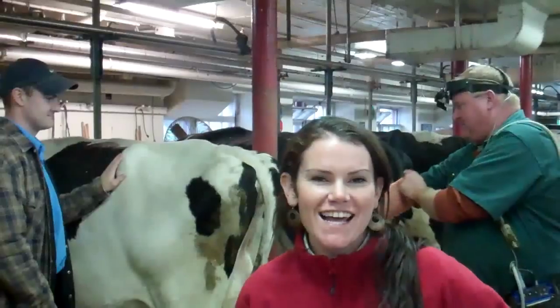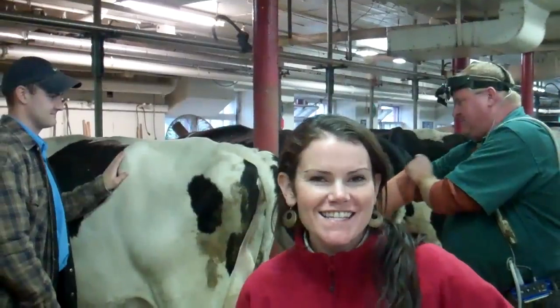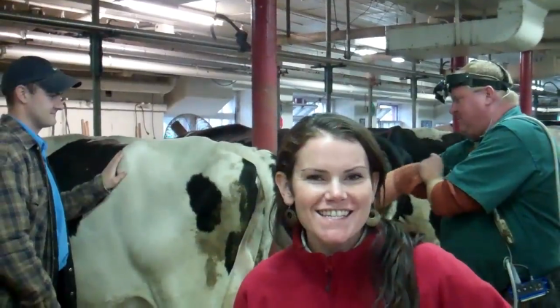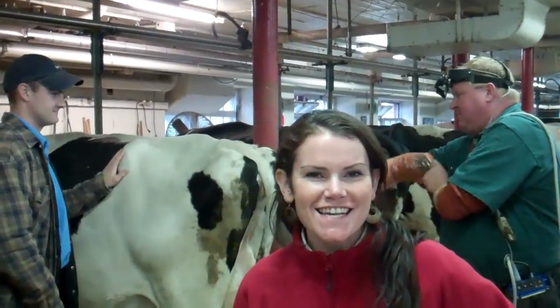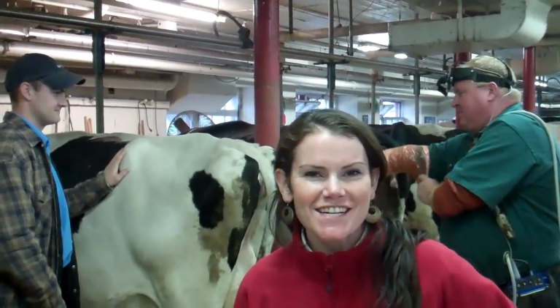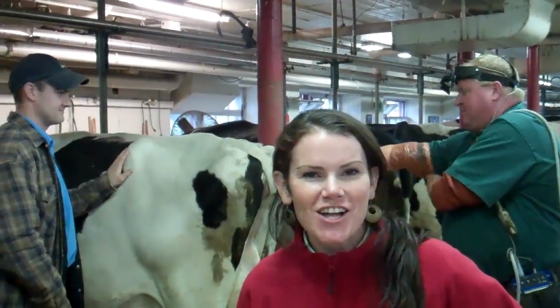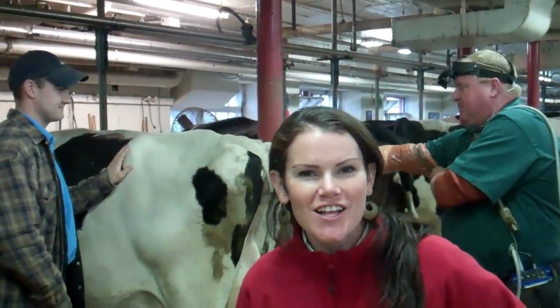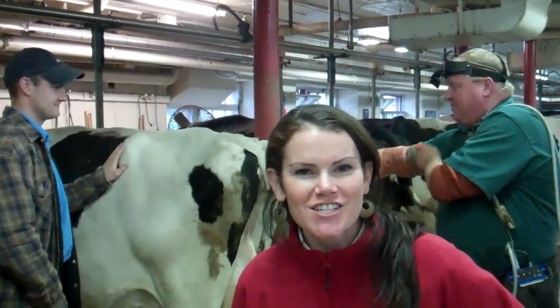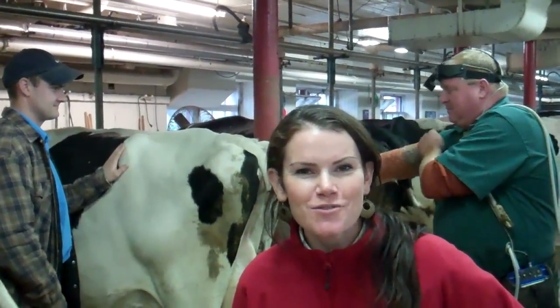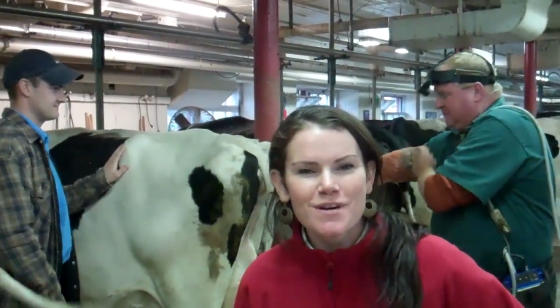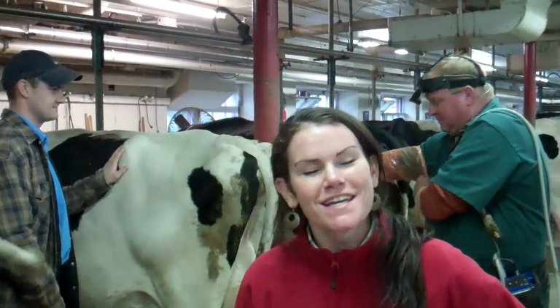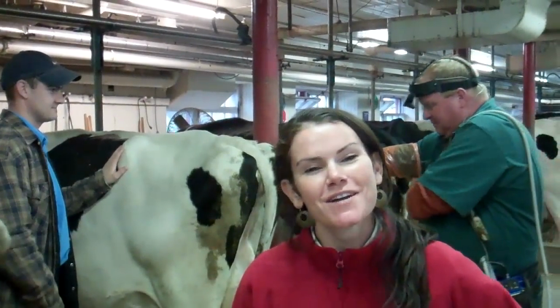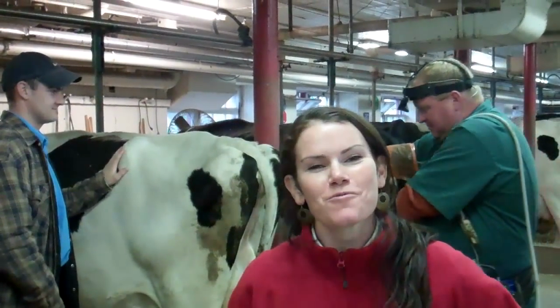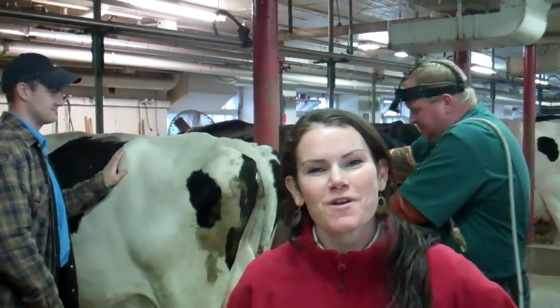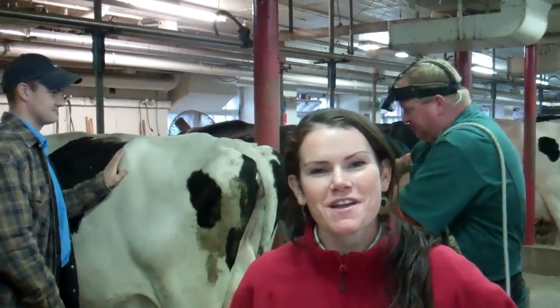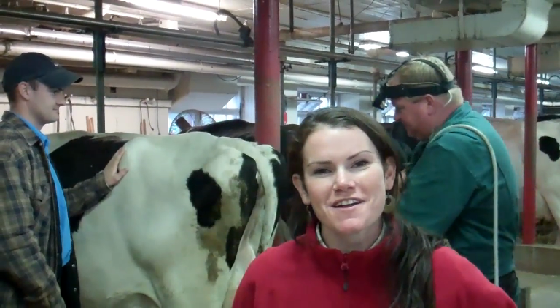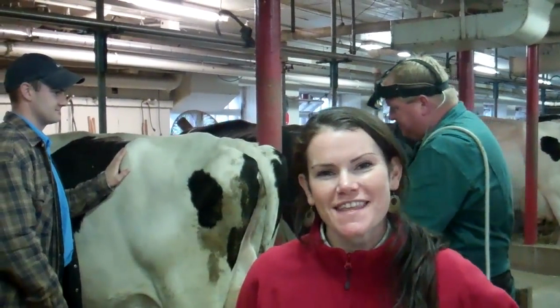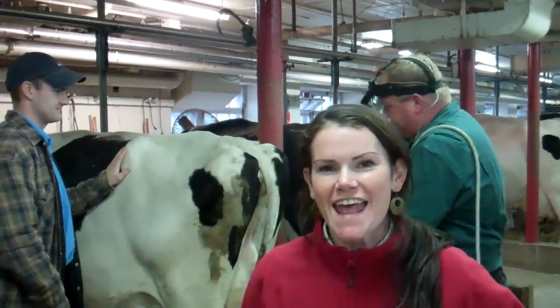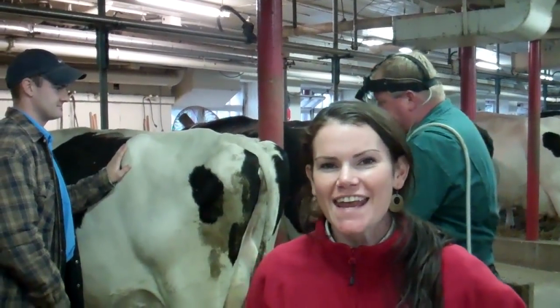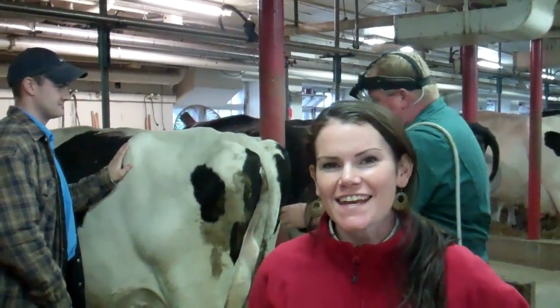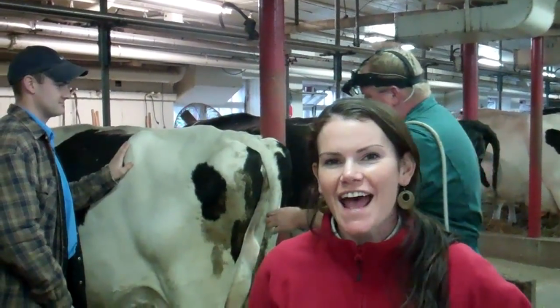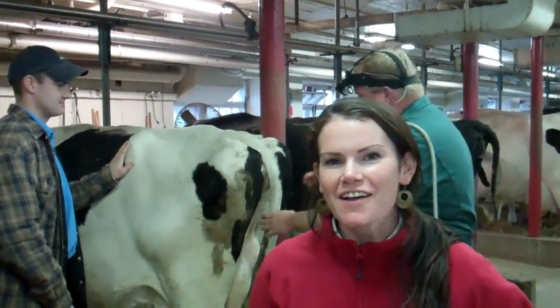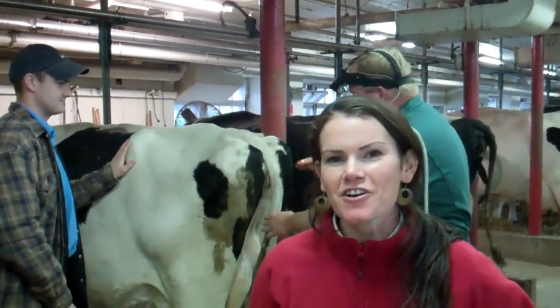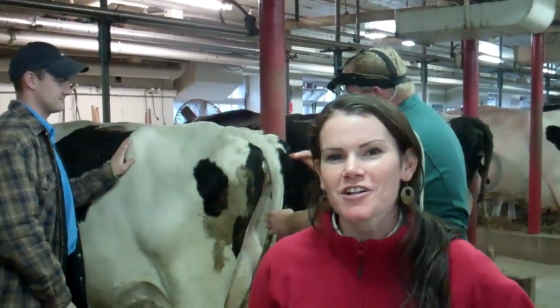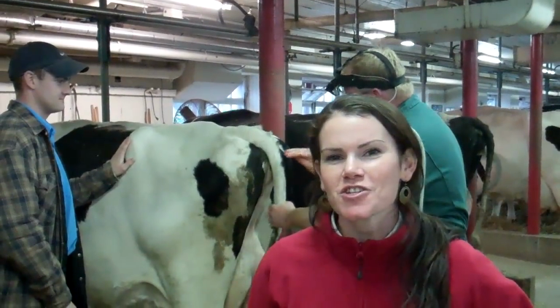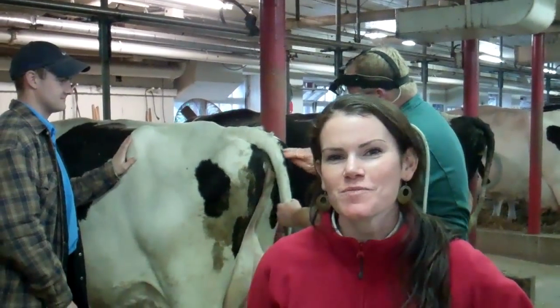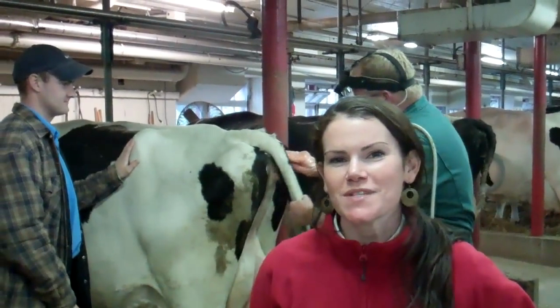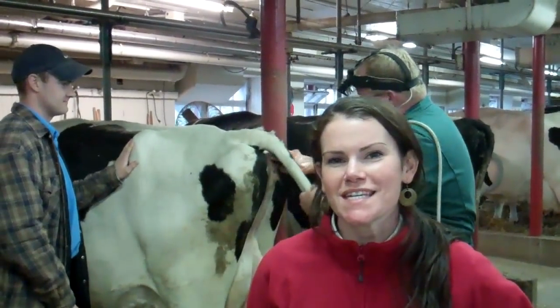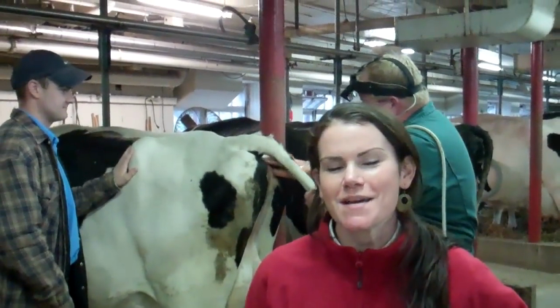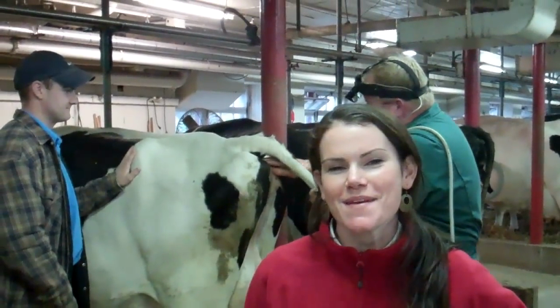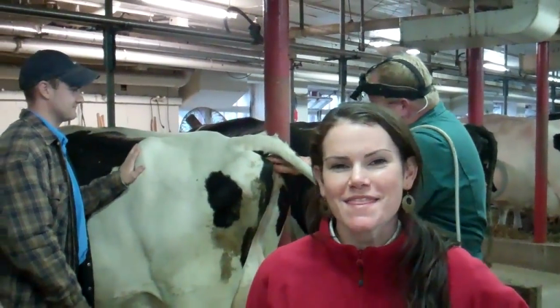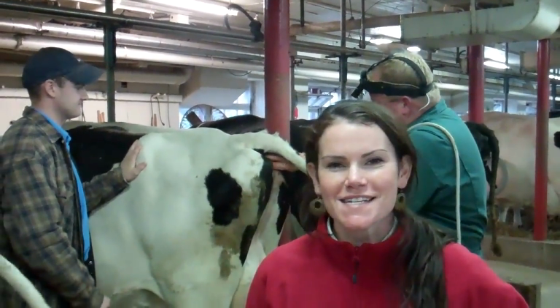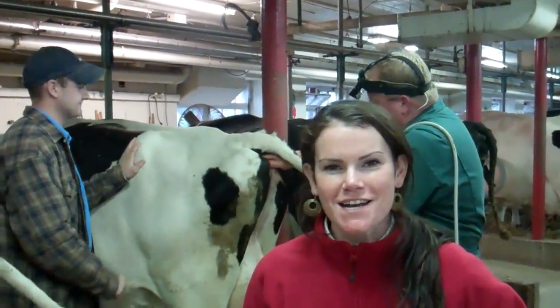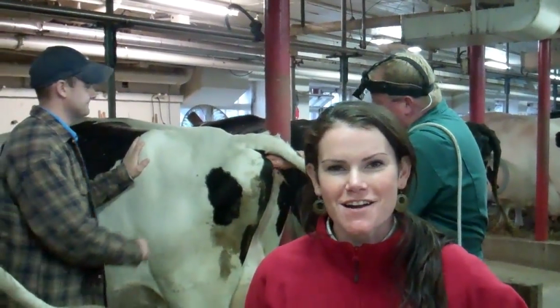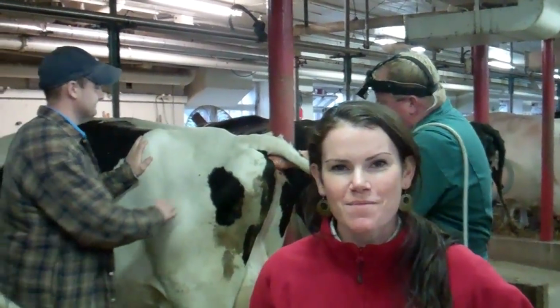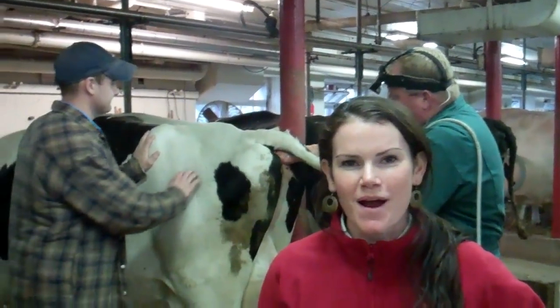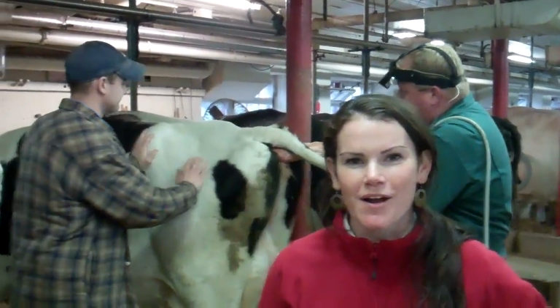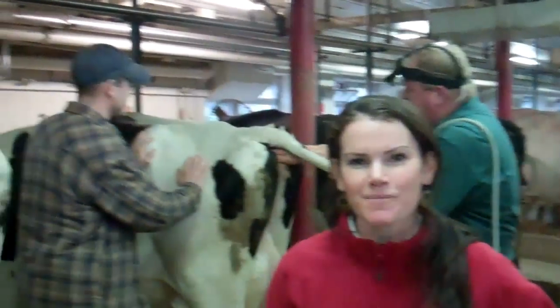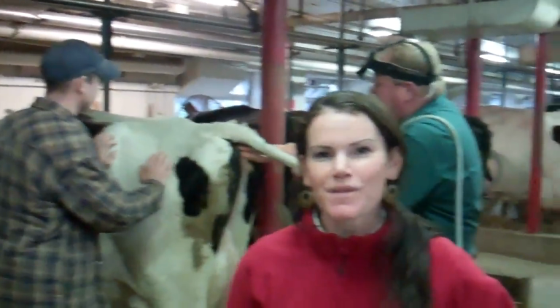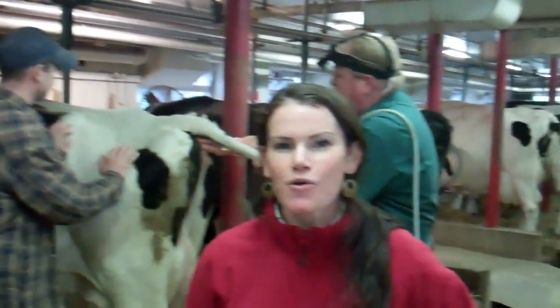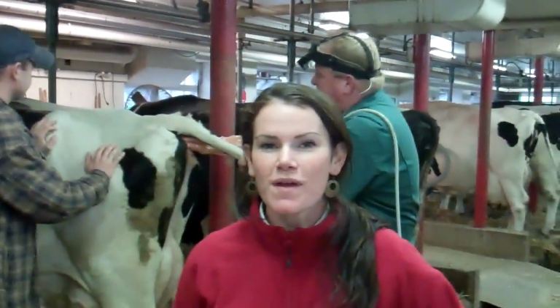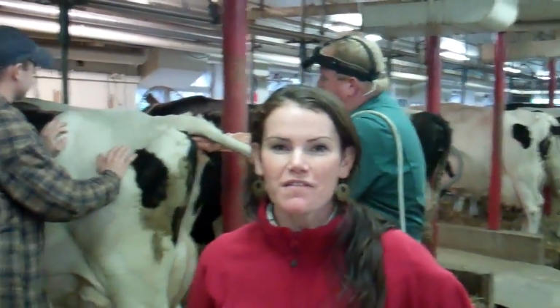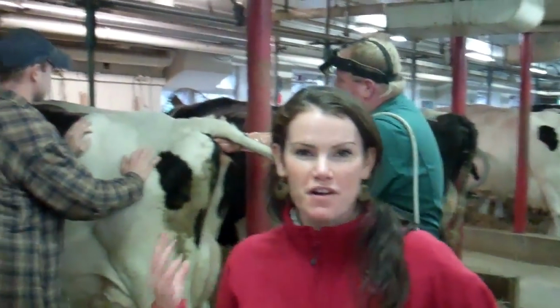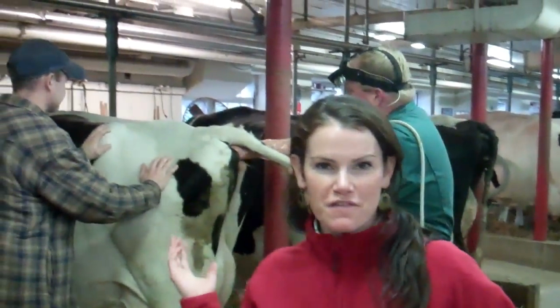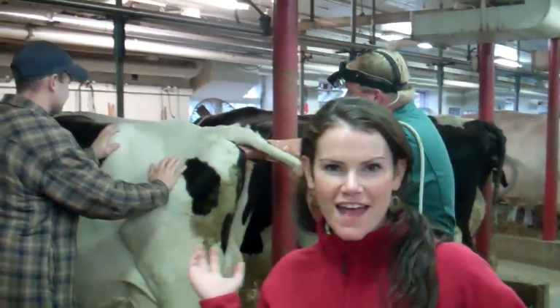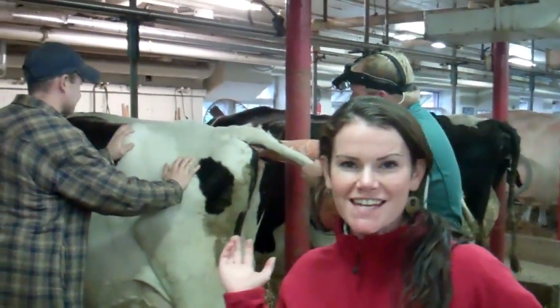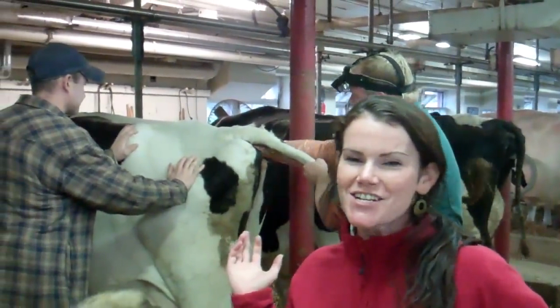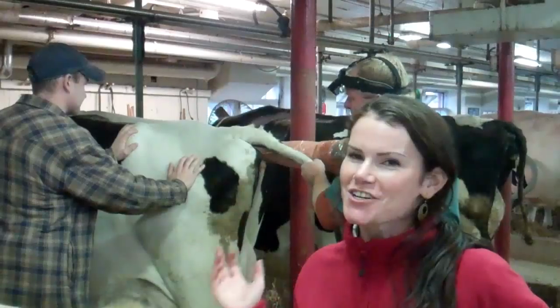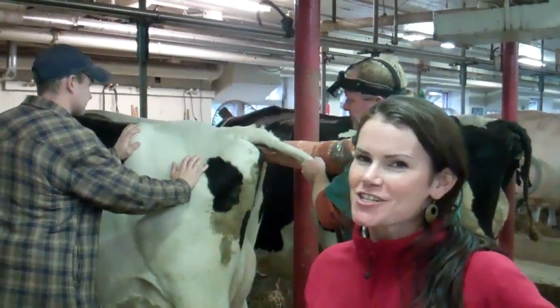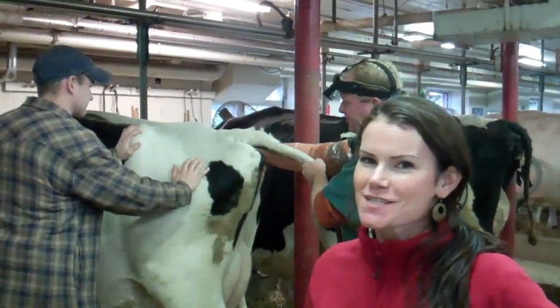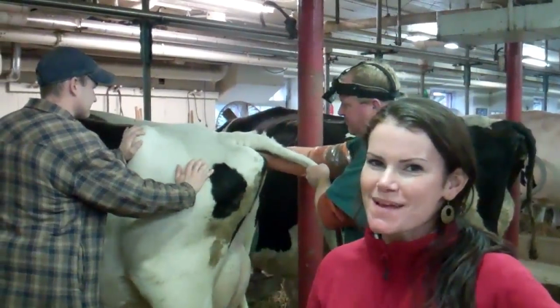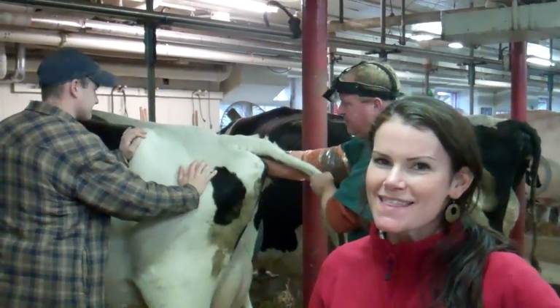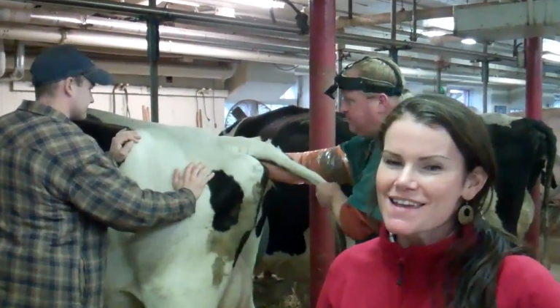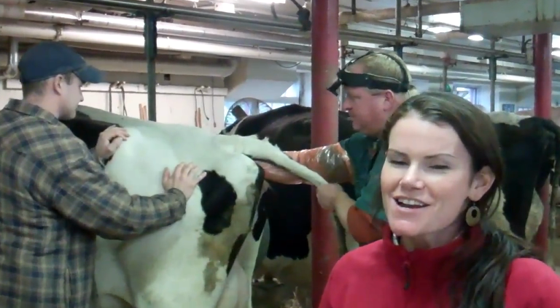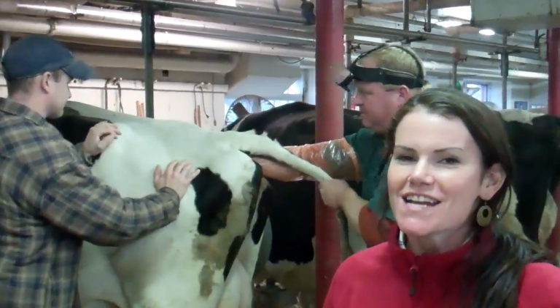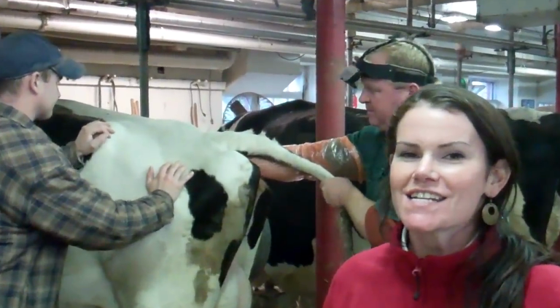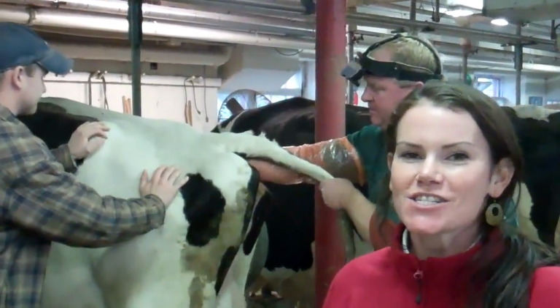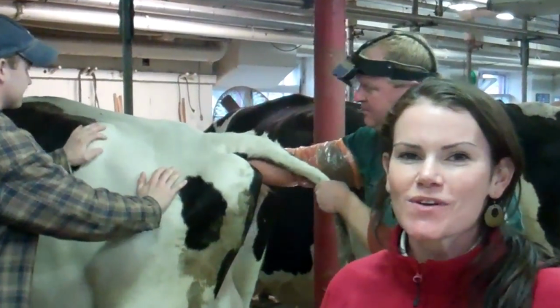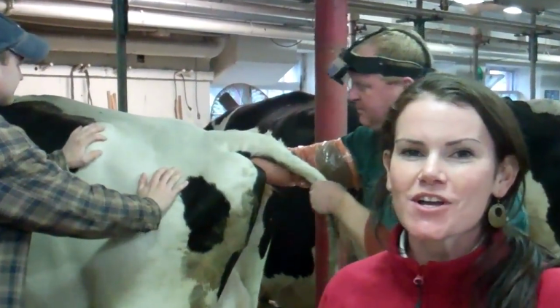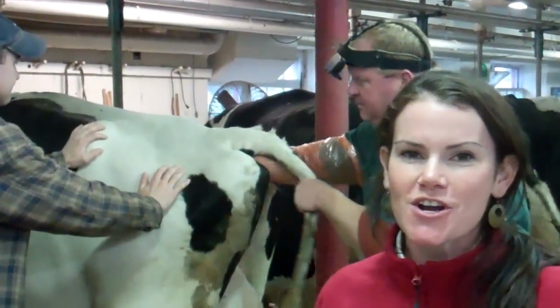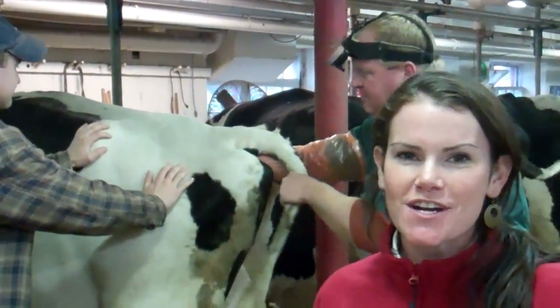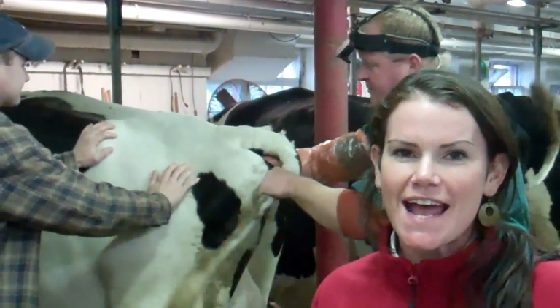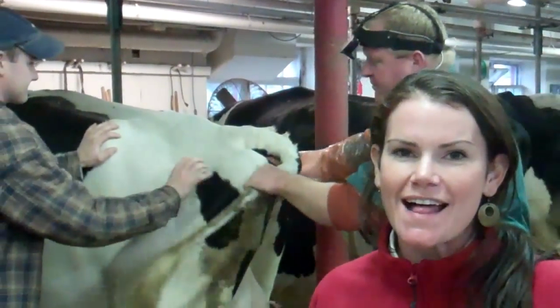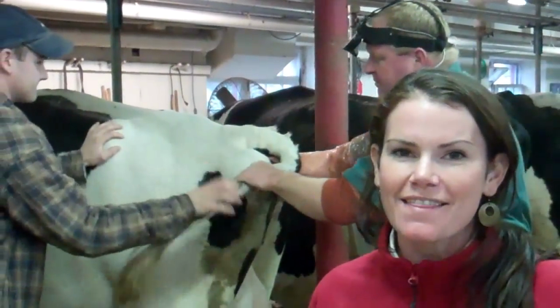It's Science and Technology Week, and we're here at the Canada Agriculture Museum in the Dairy Barn. We have our vet, Dr. Smith, here, and he's doing herd health.